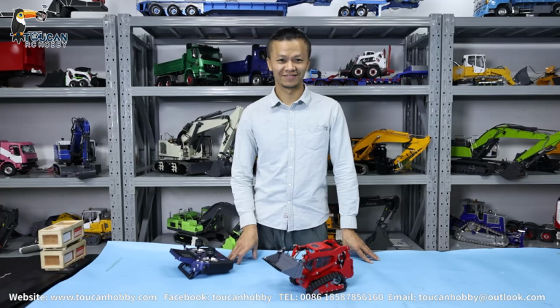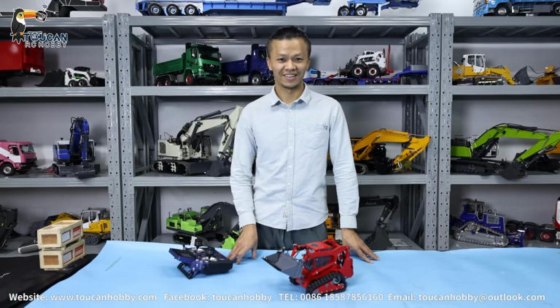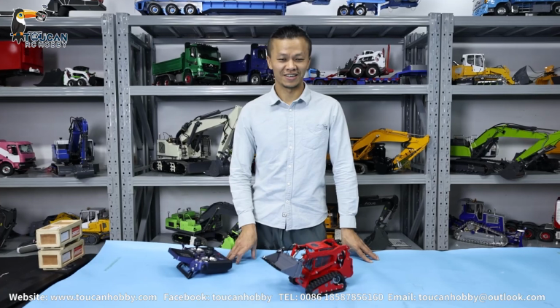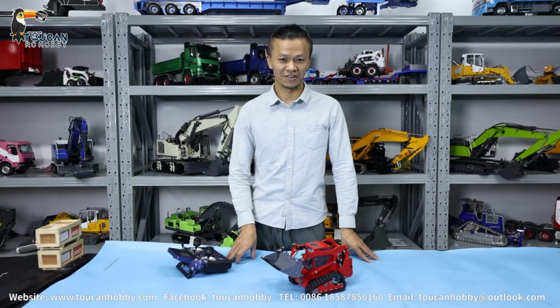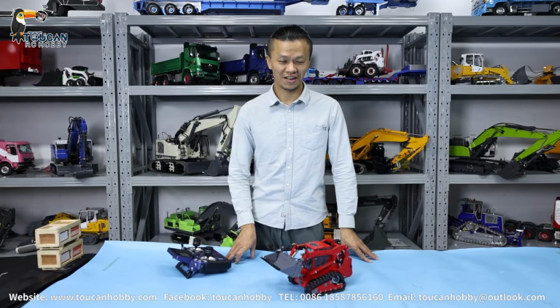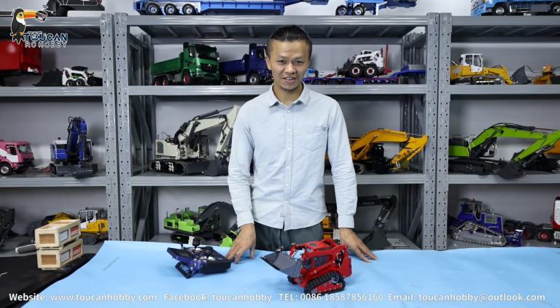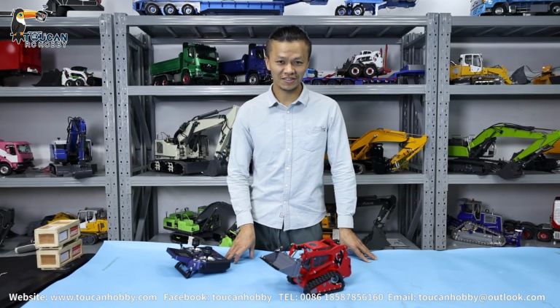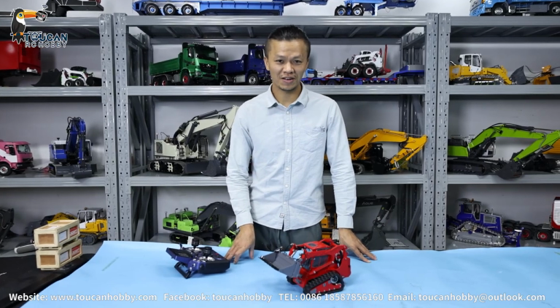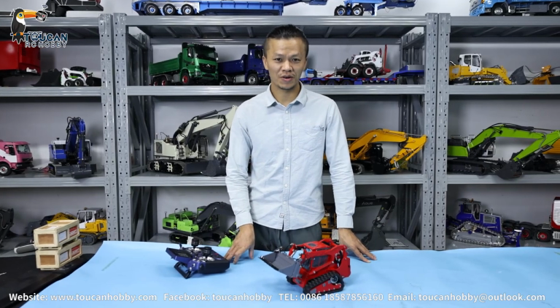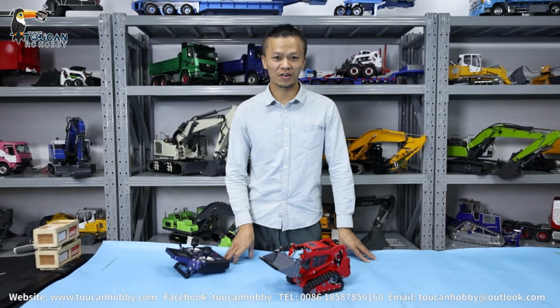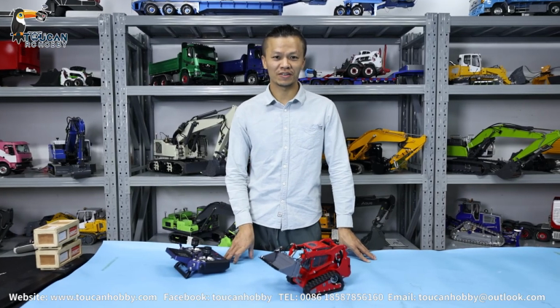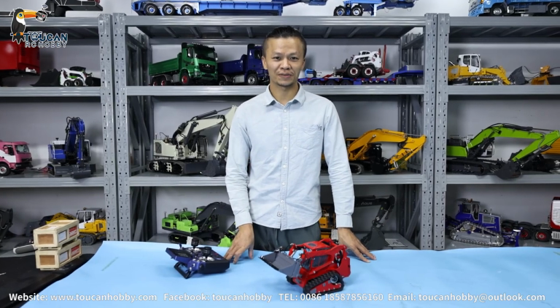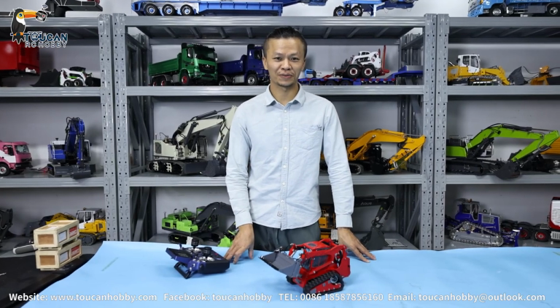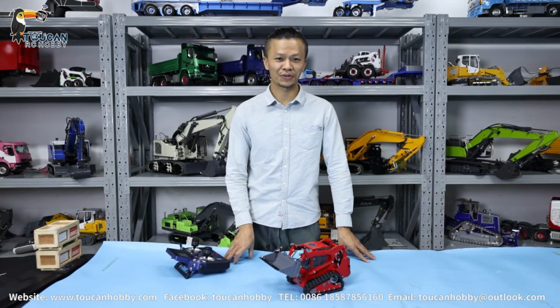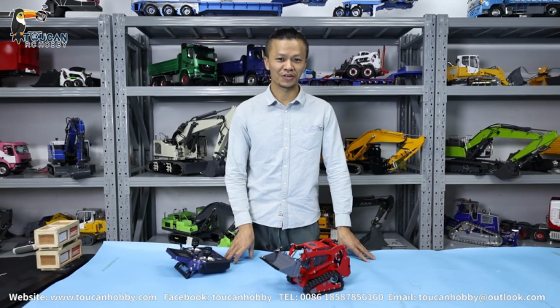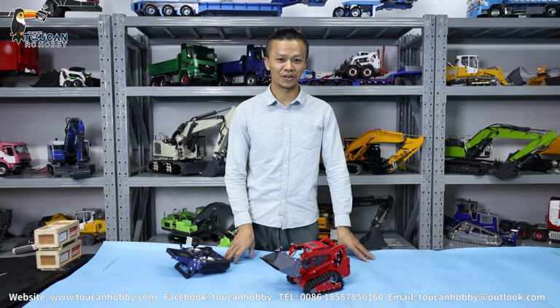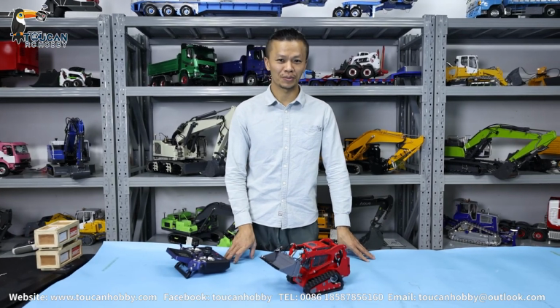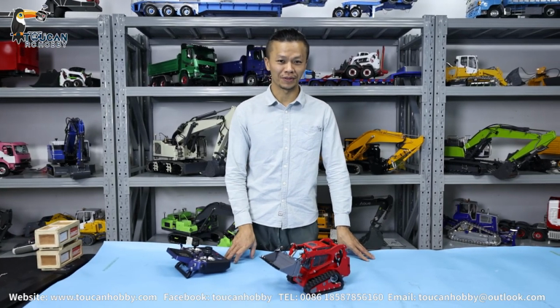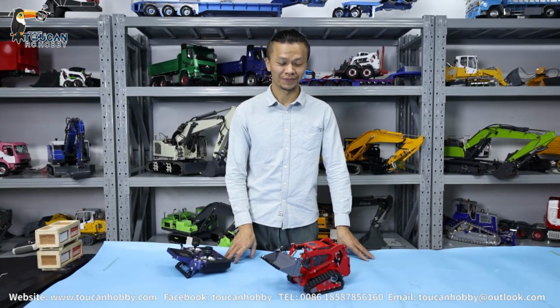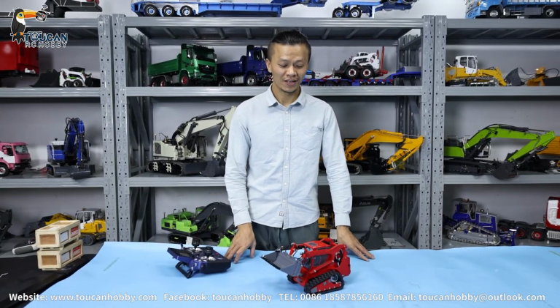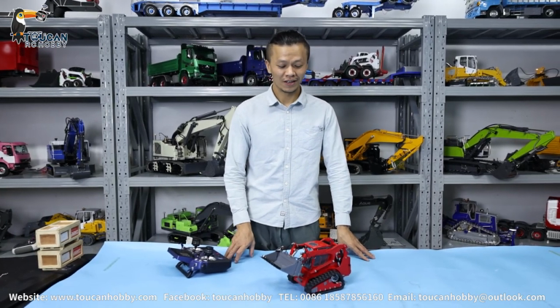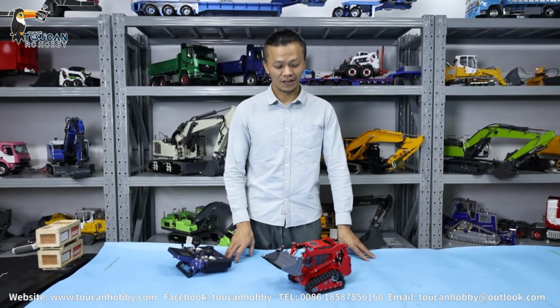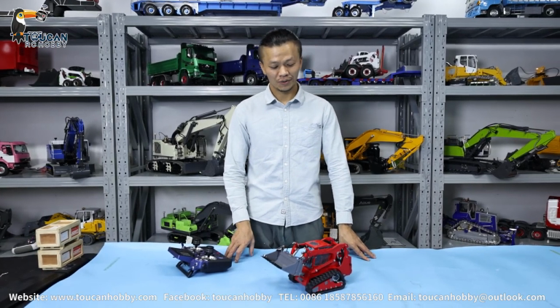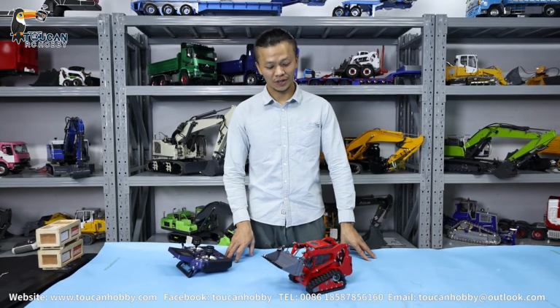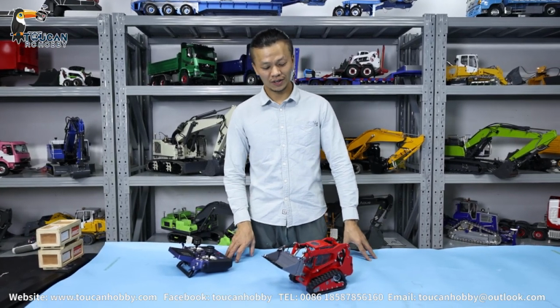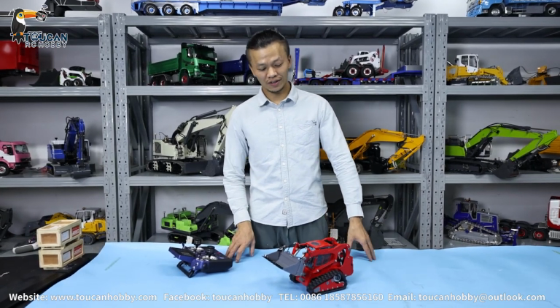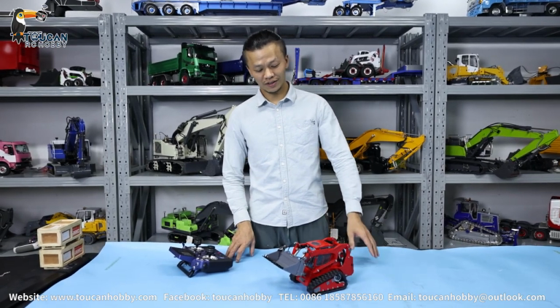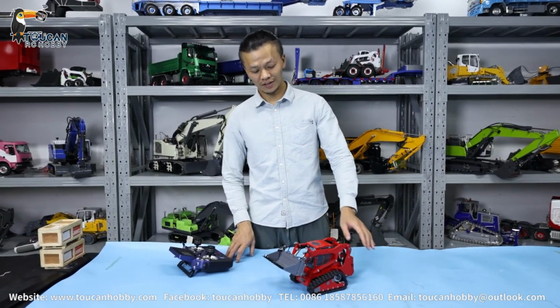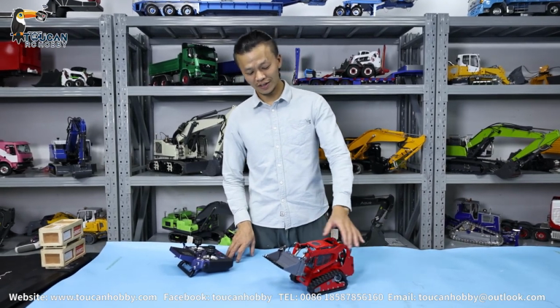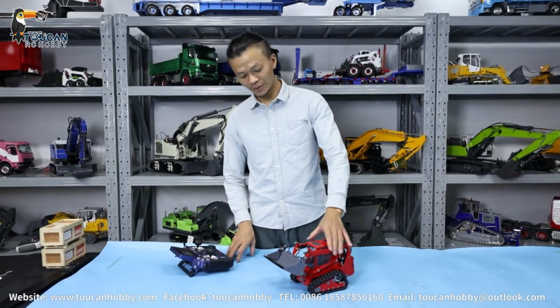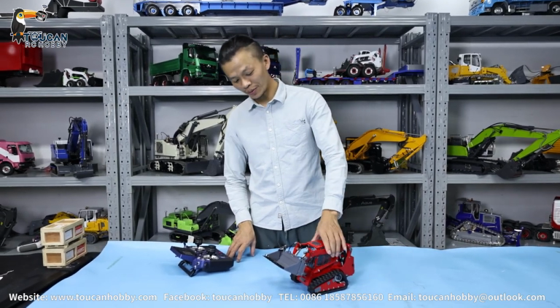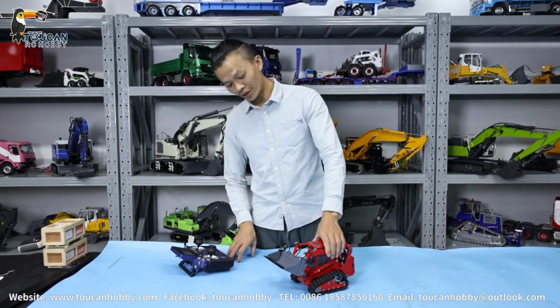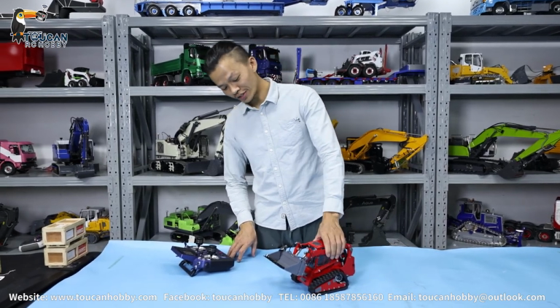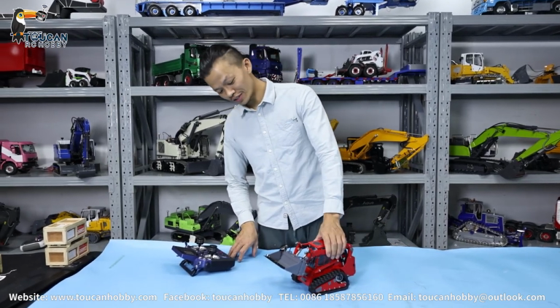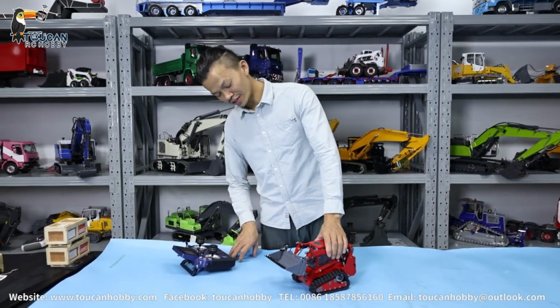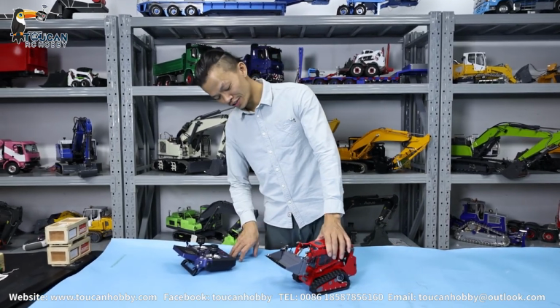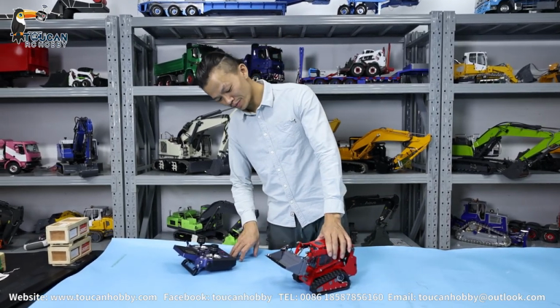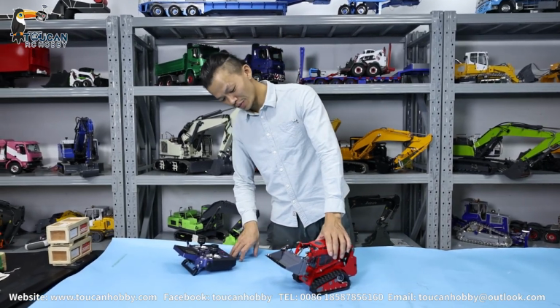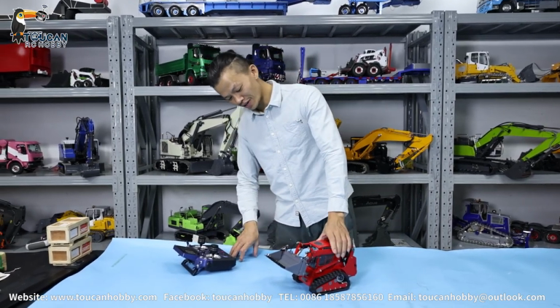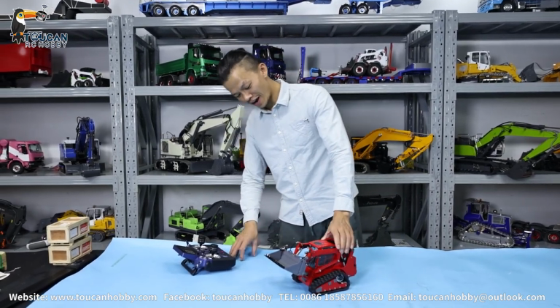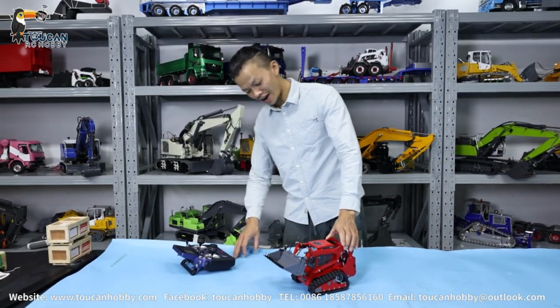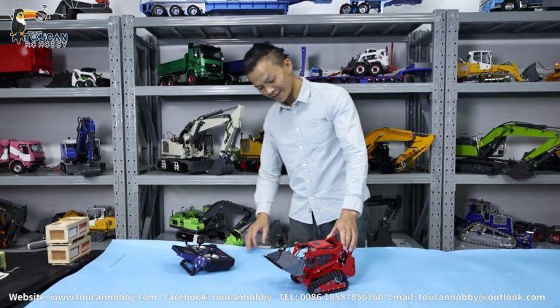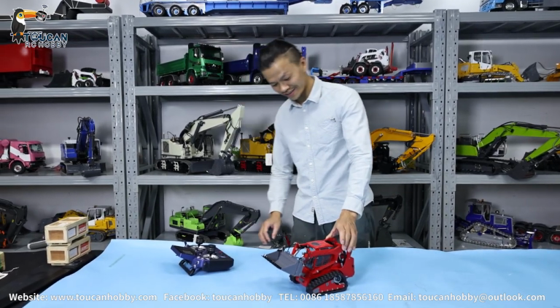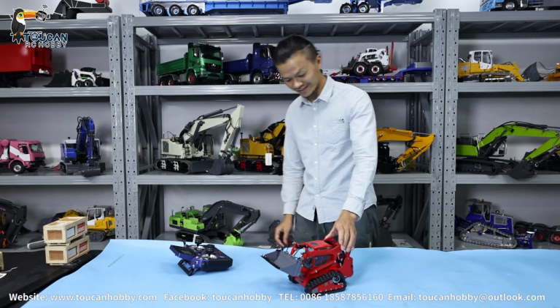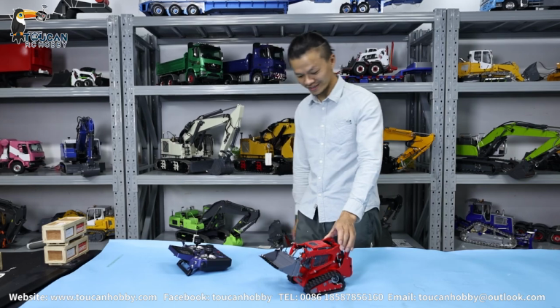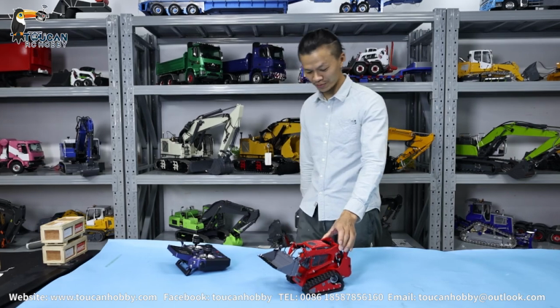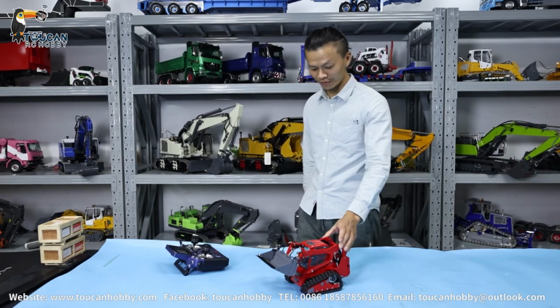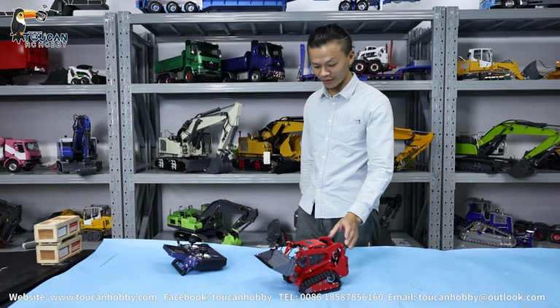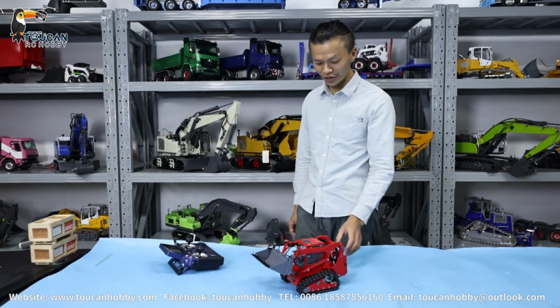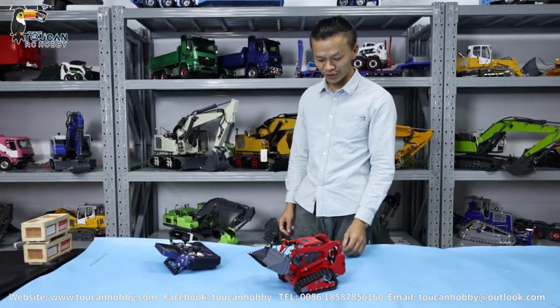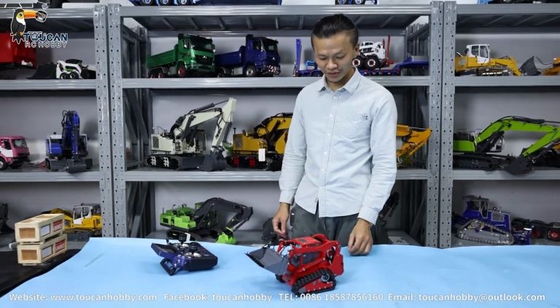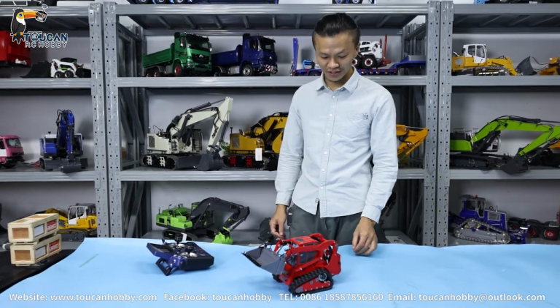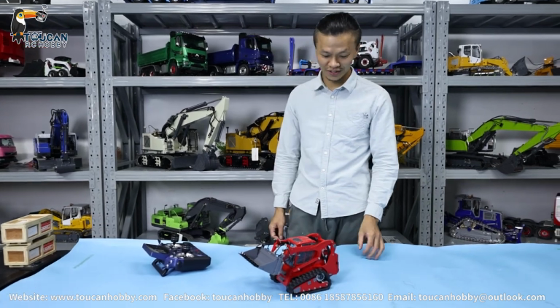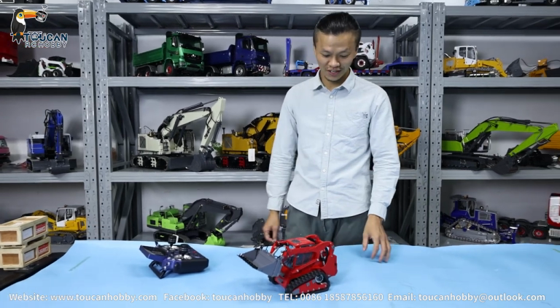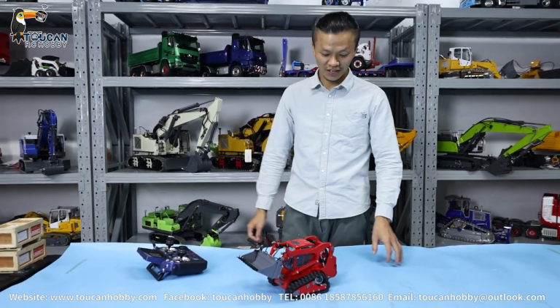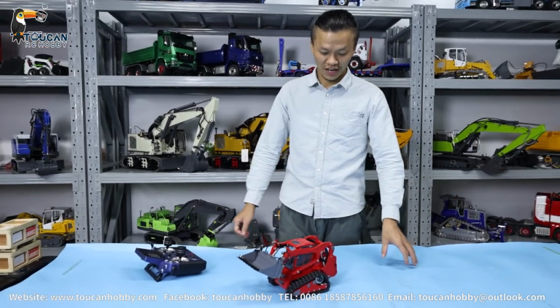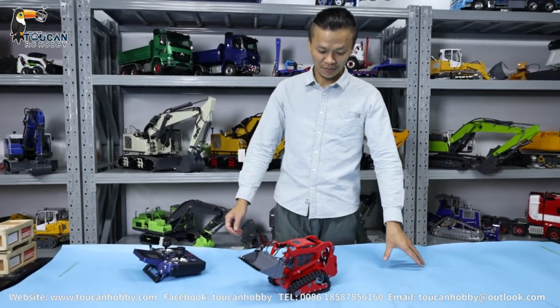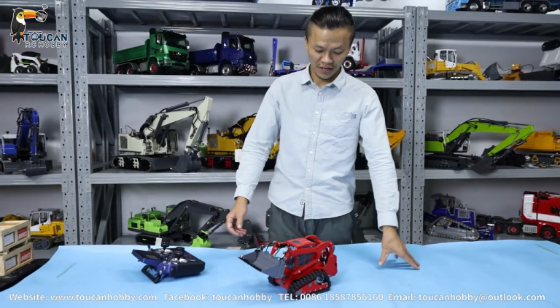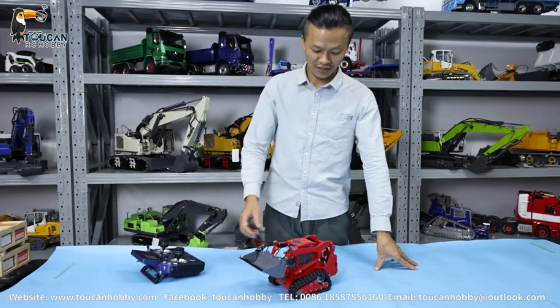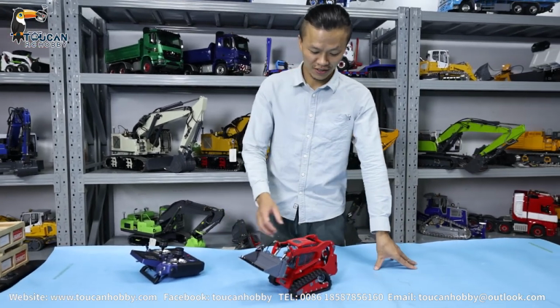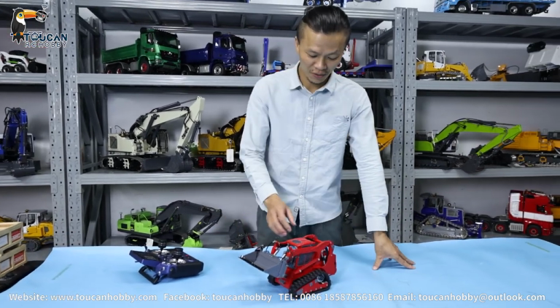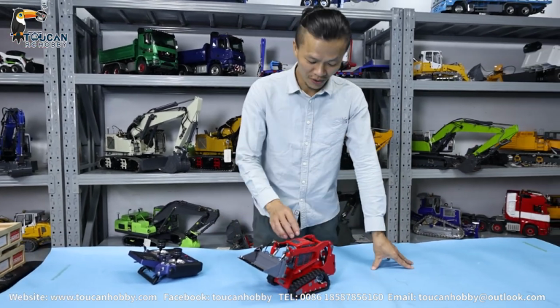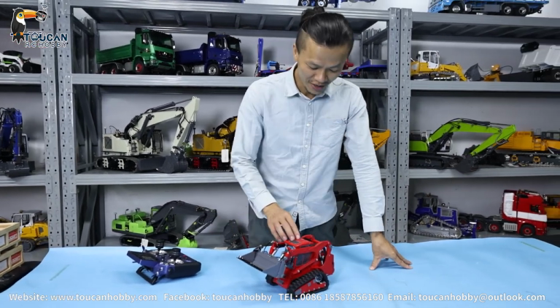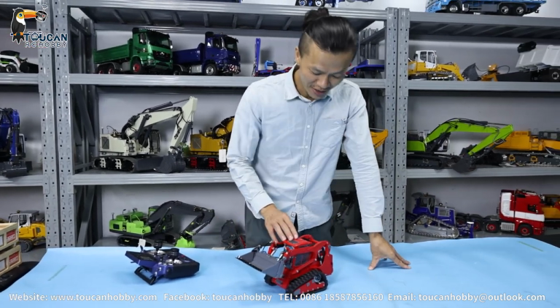Hello guys, I'm Oliver from Toucan Hobby. Today we will see a small guy, this one very cute and painted red.